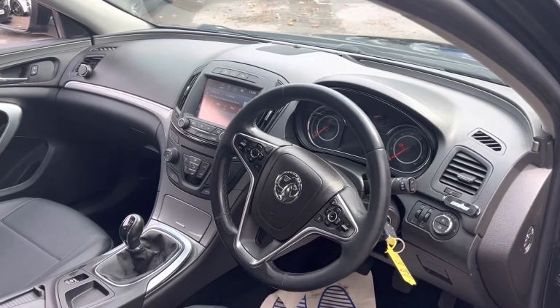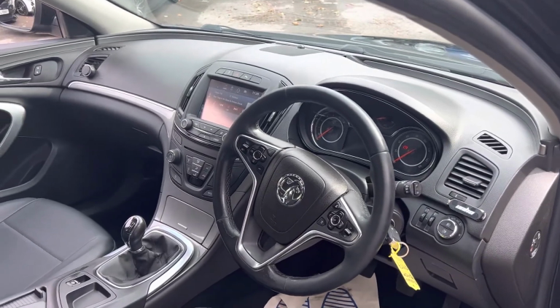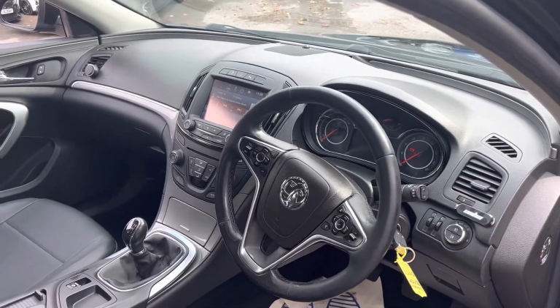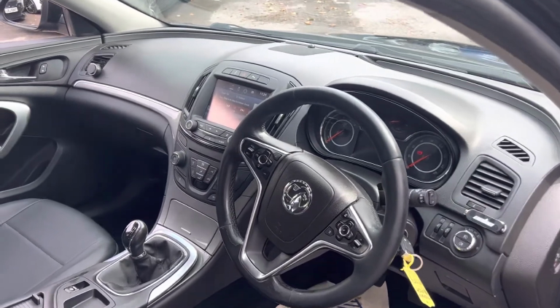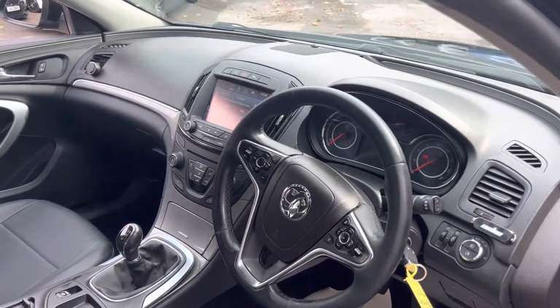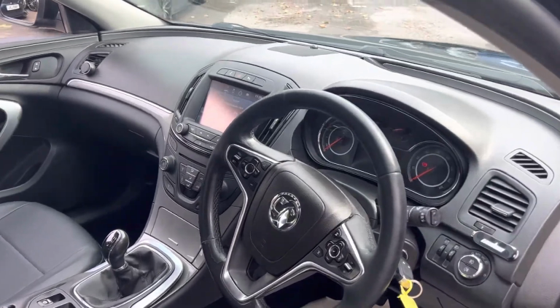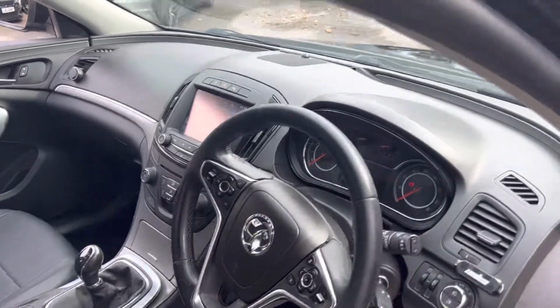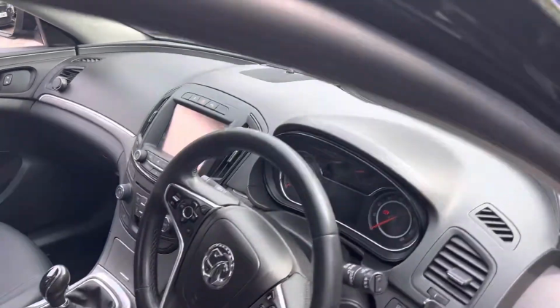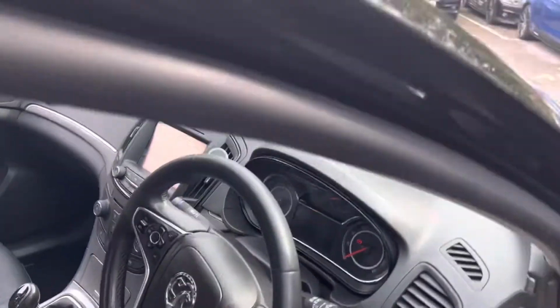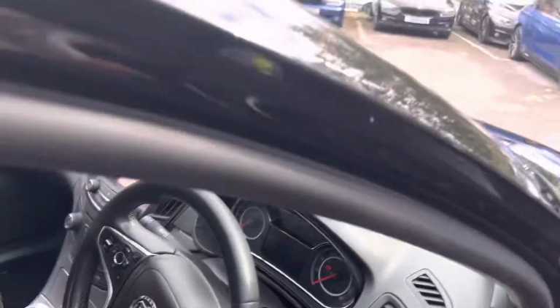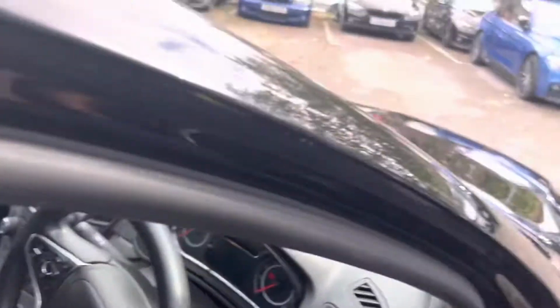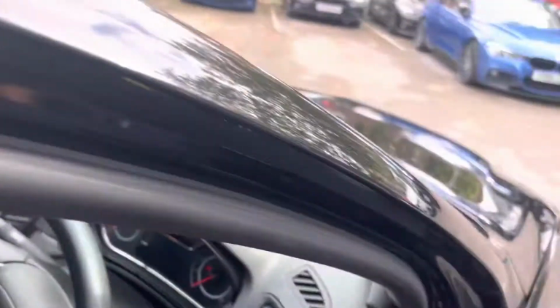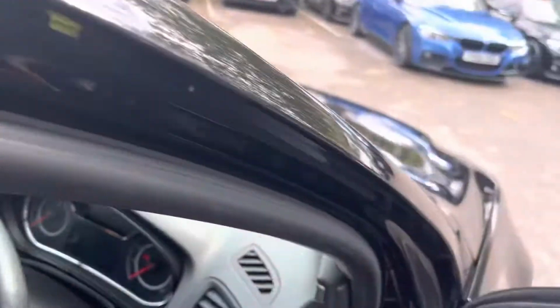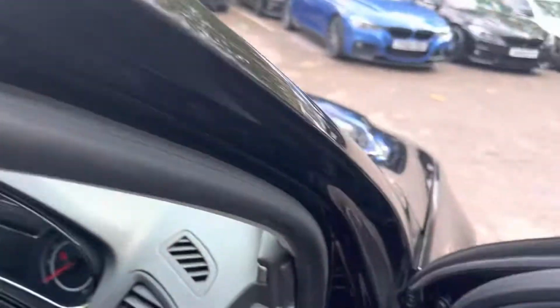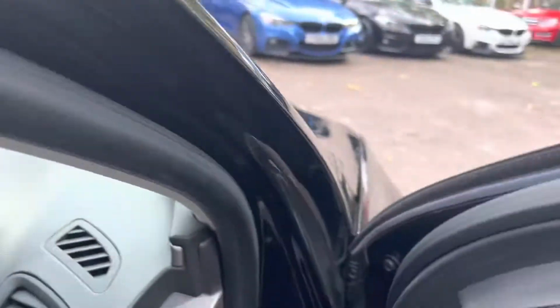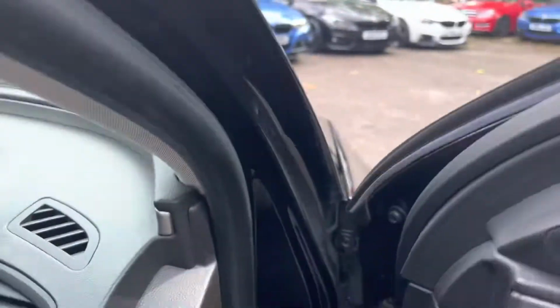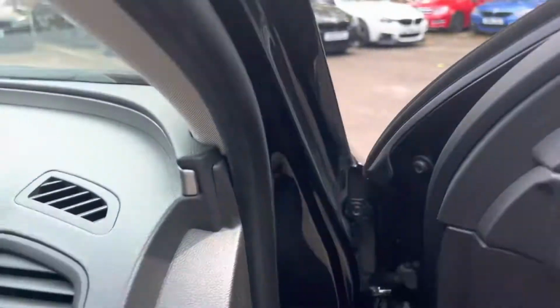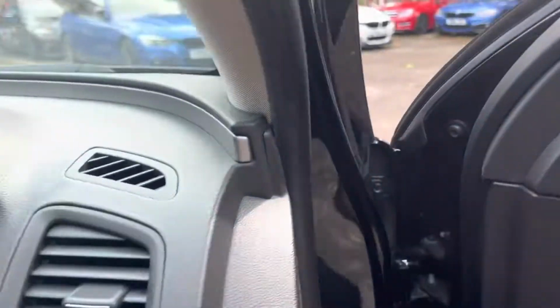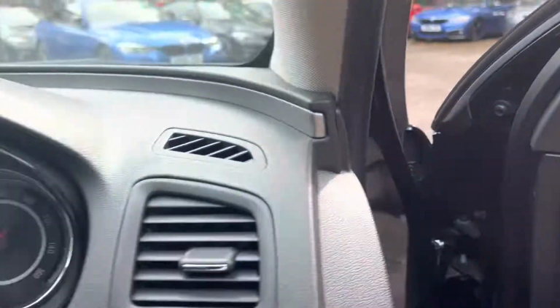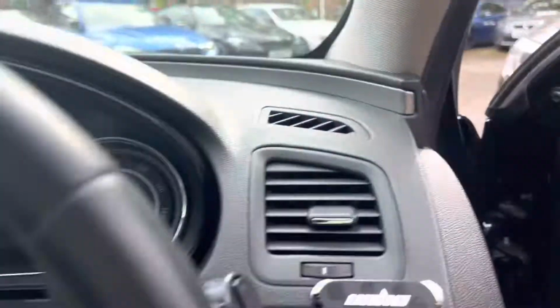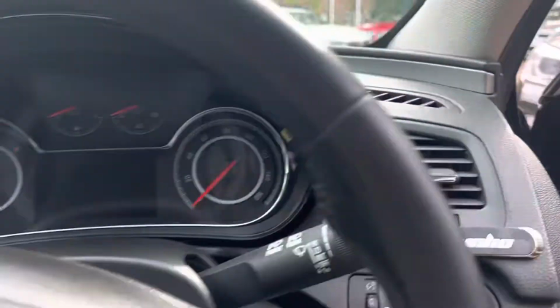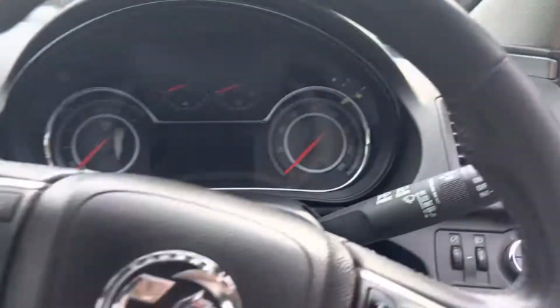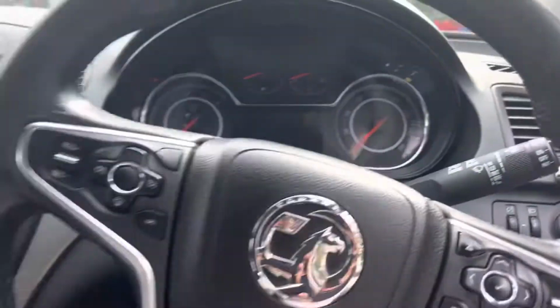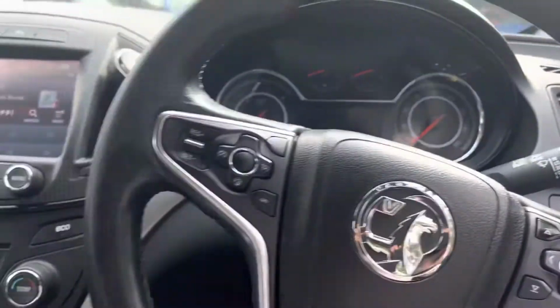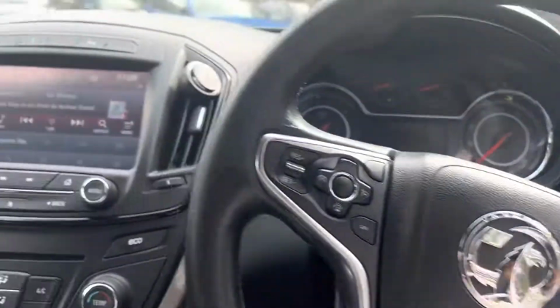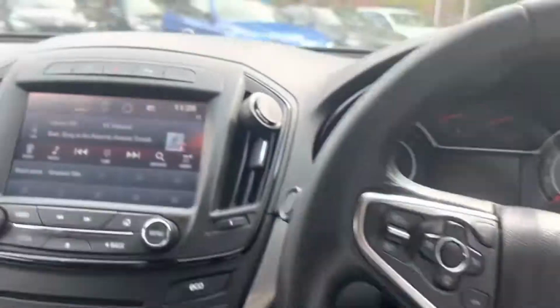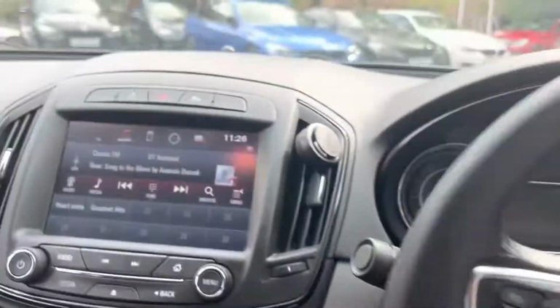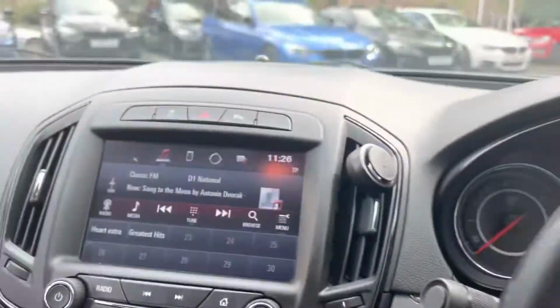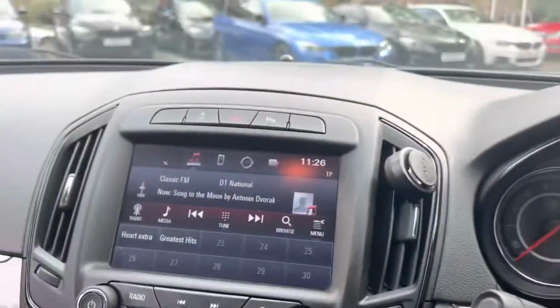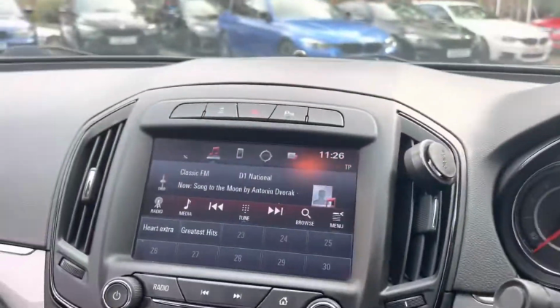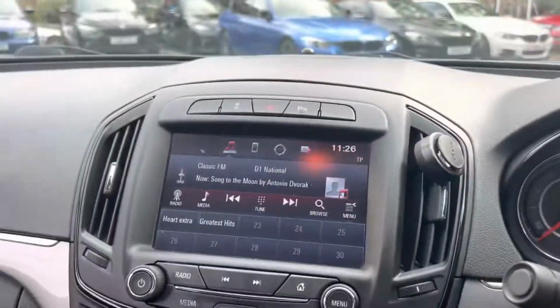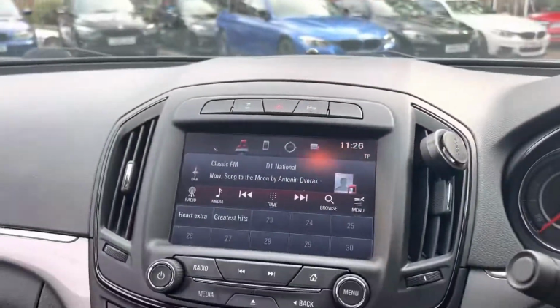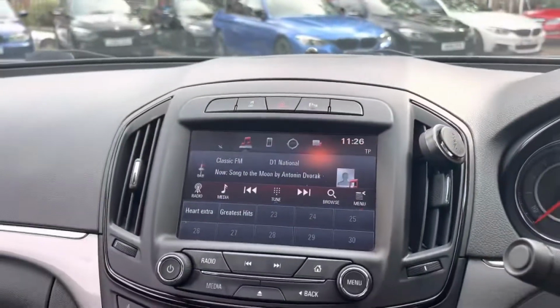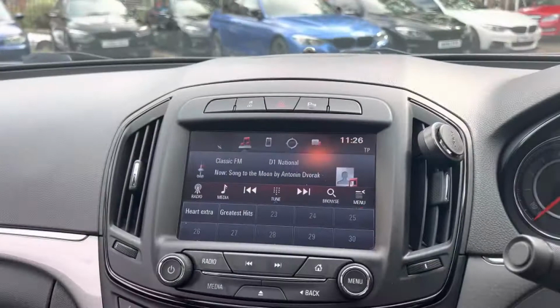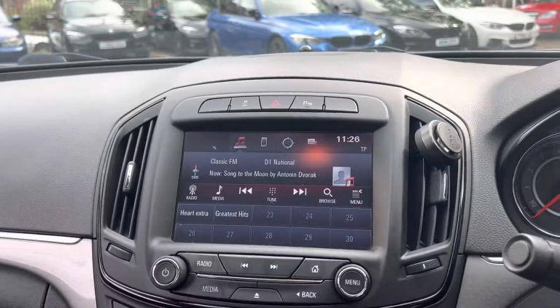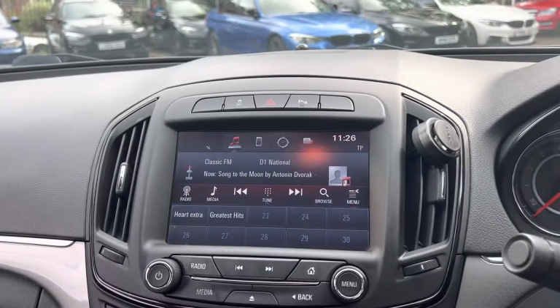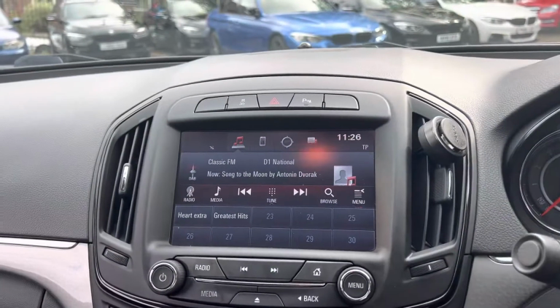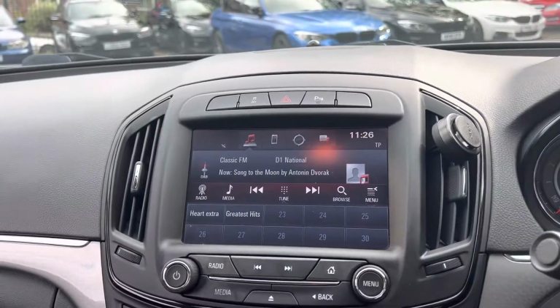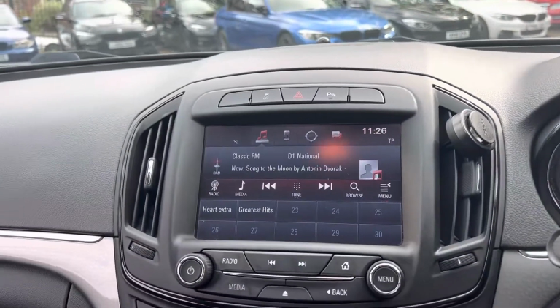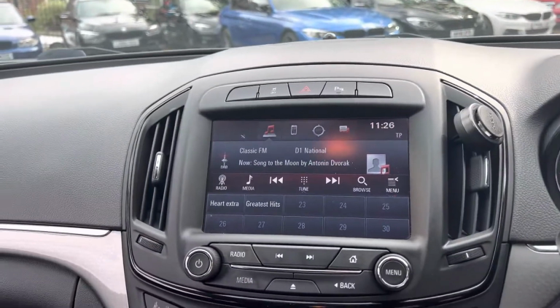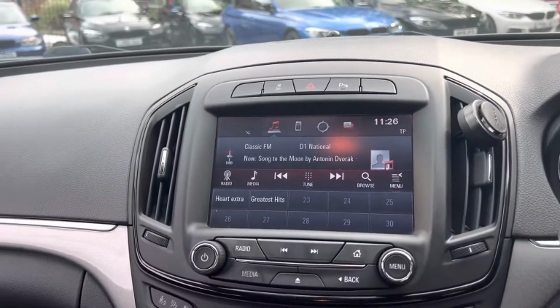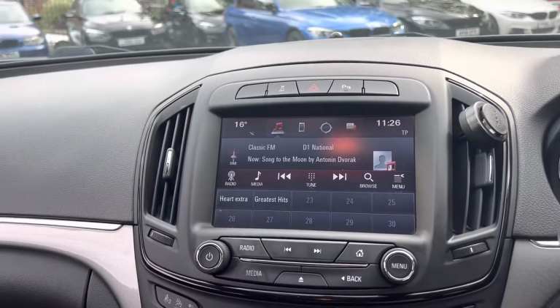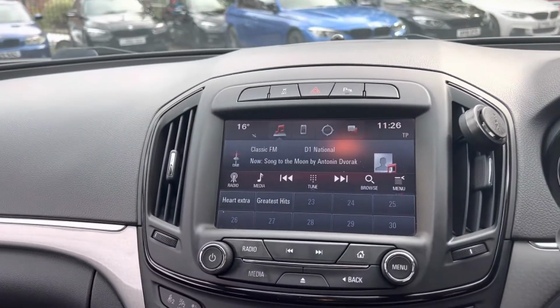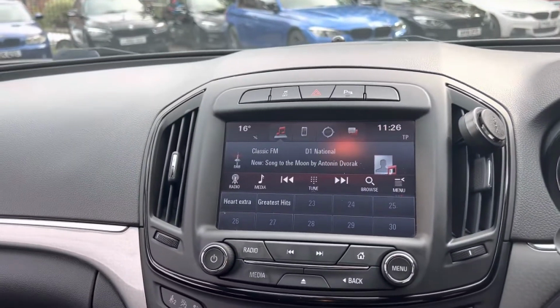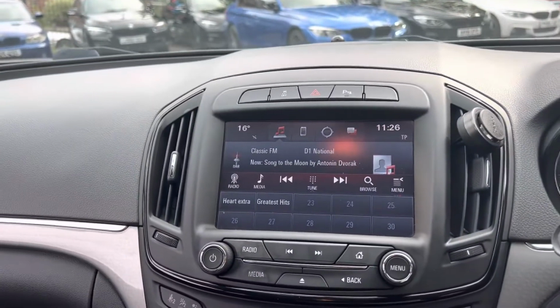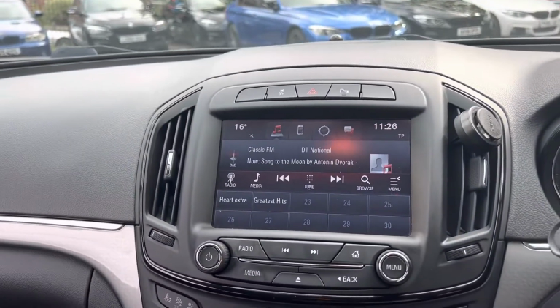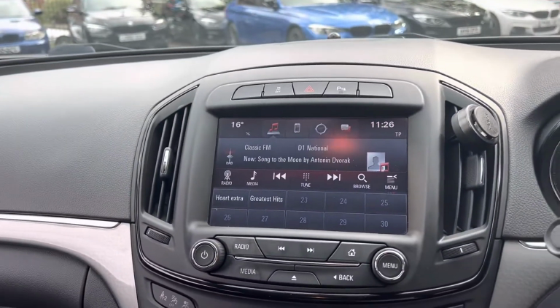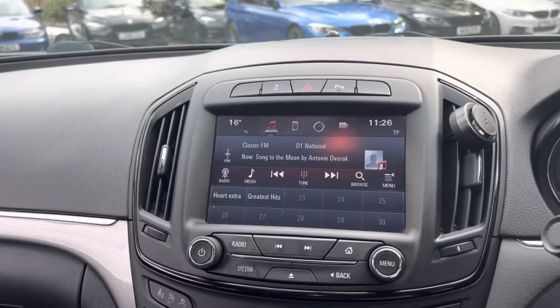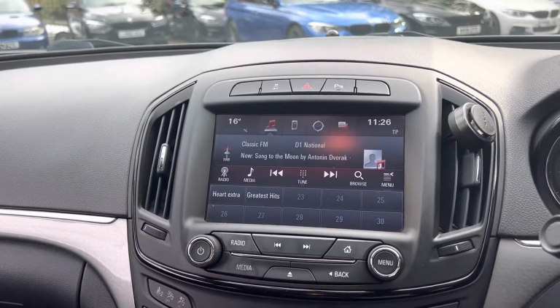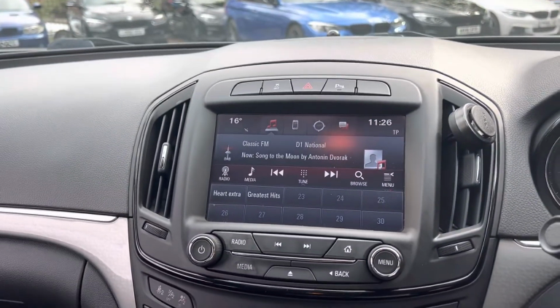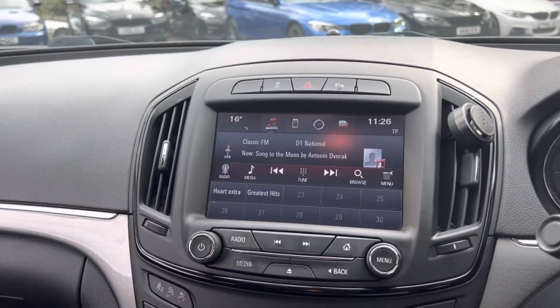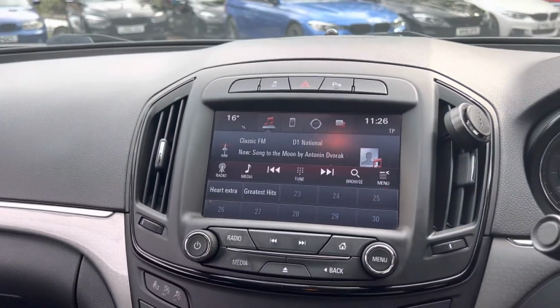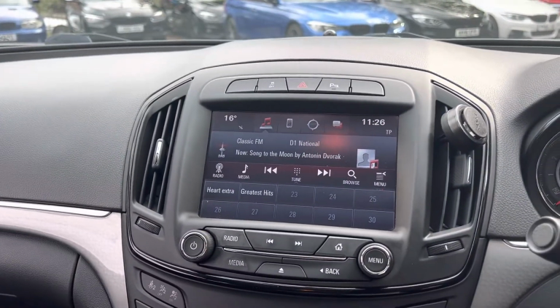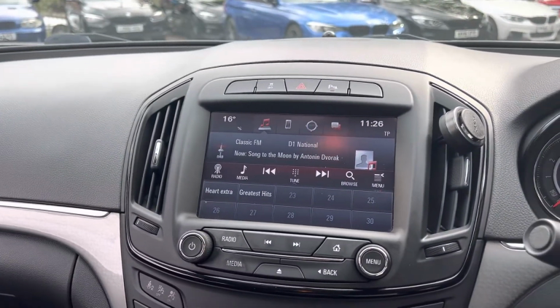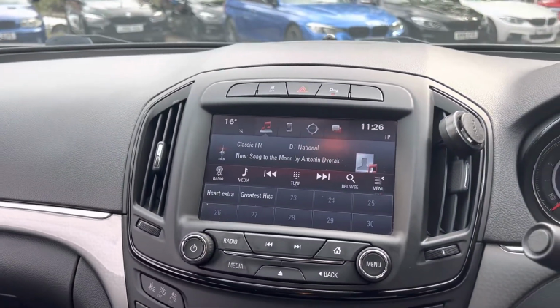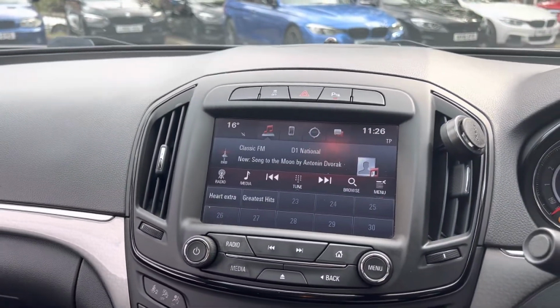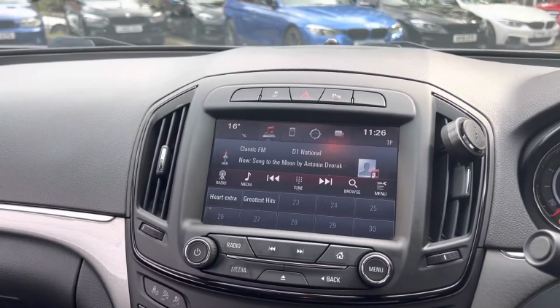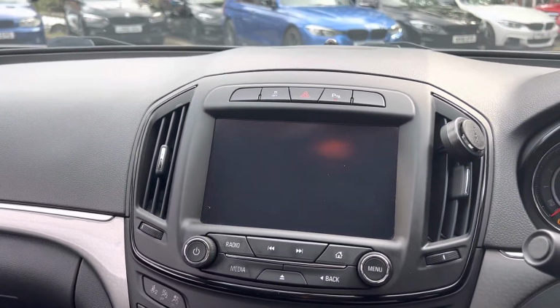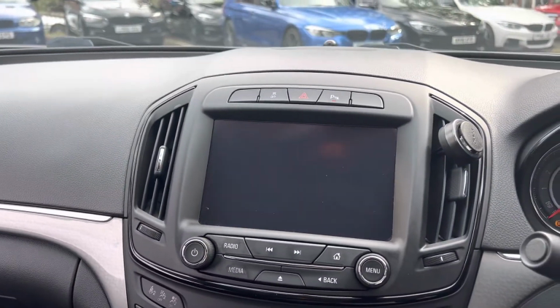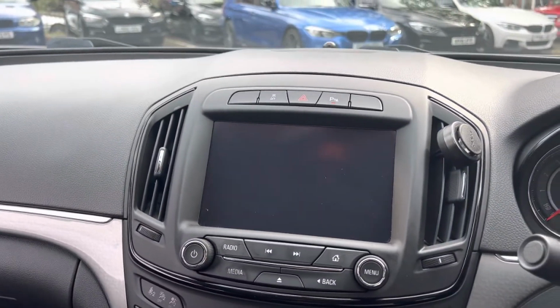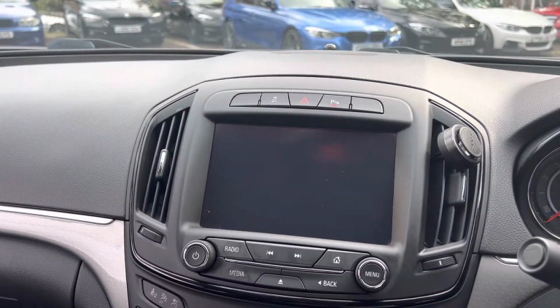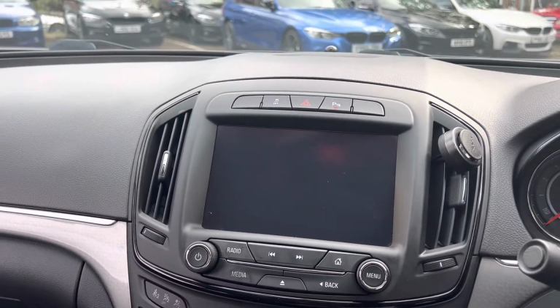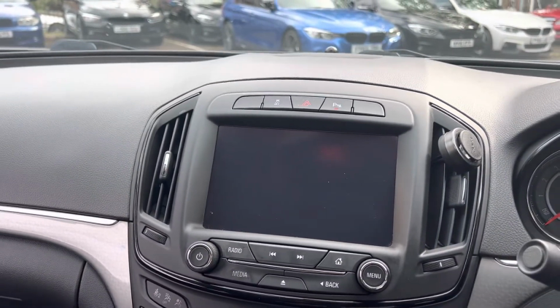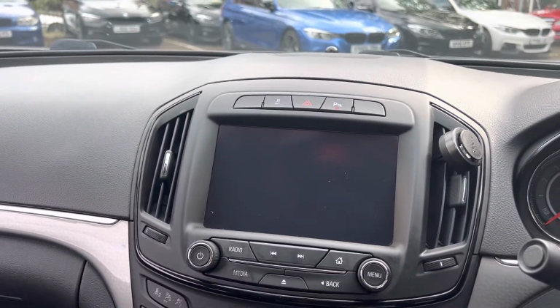It's a six speed manual. It has sat-nav, DAB radio and the usual connectivity as well.